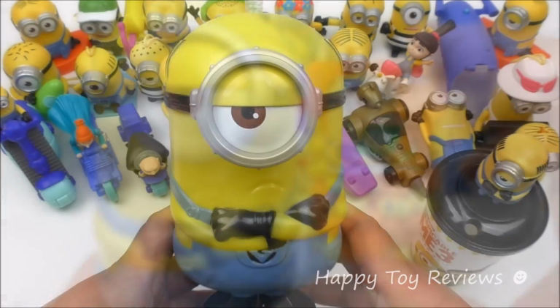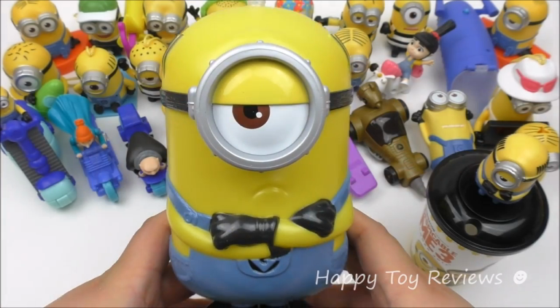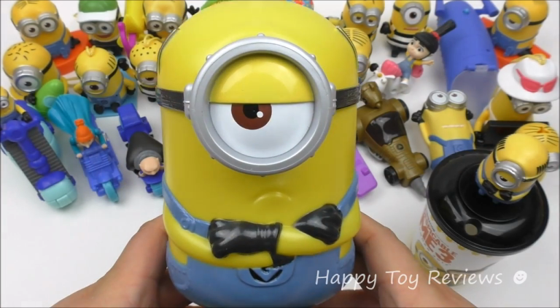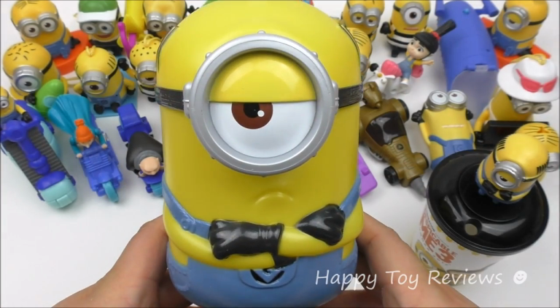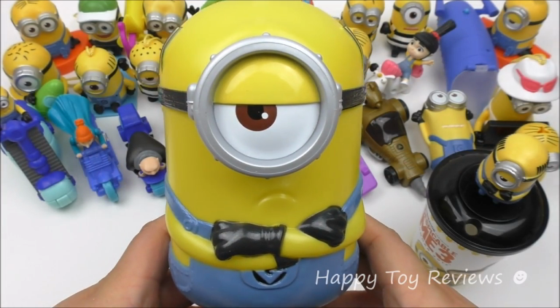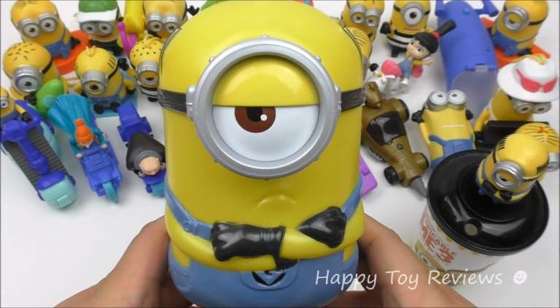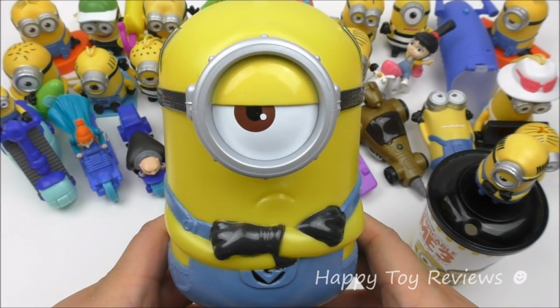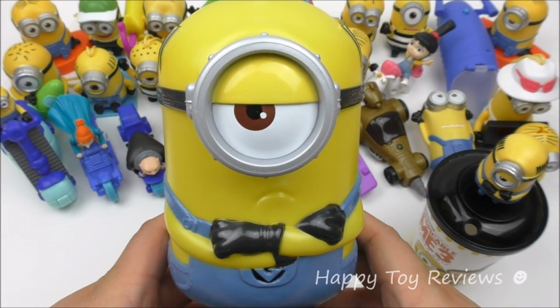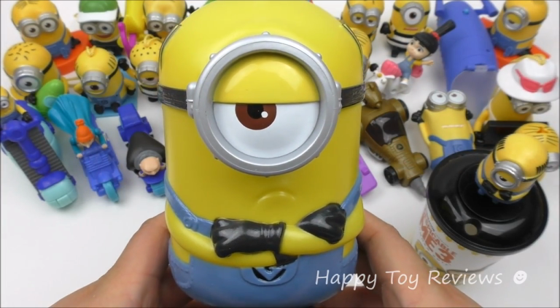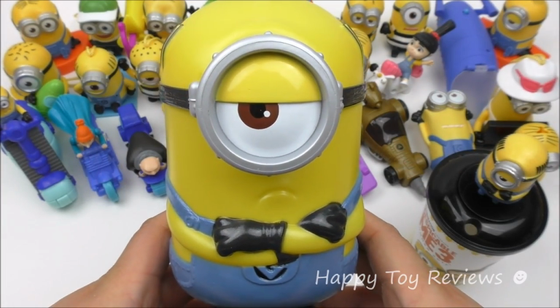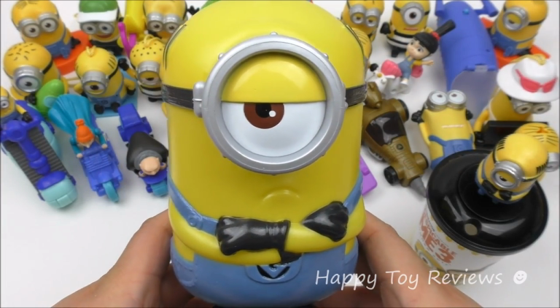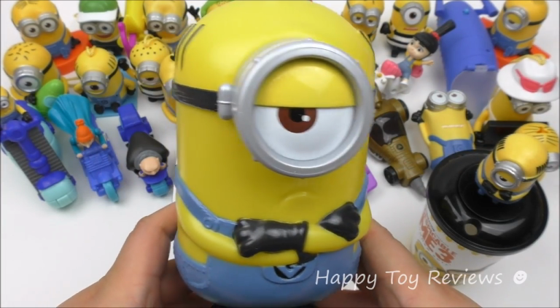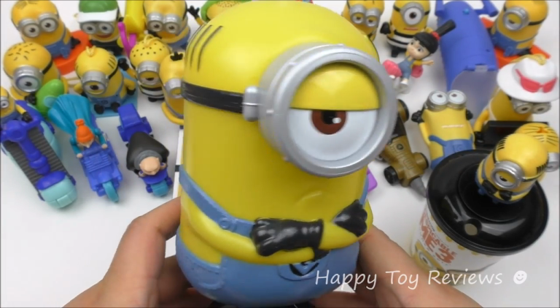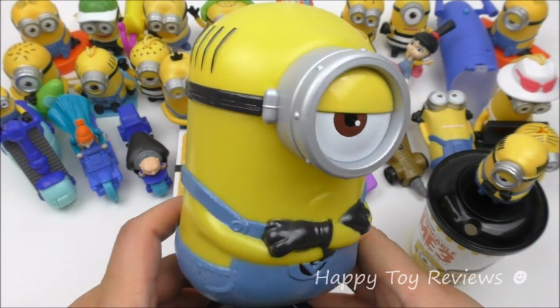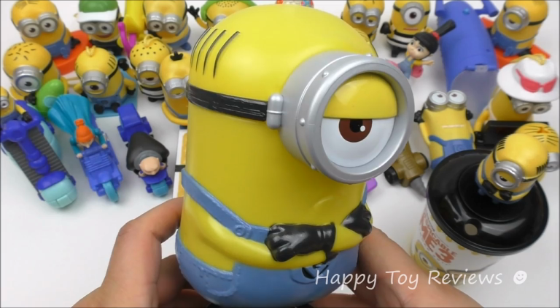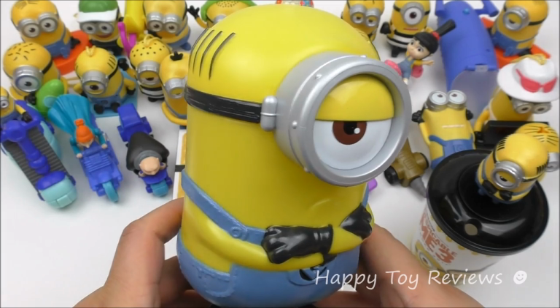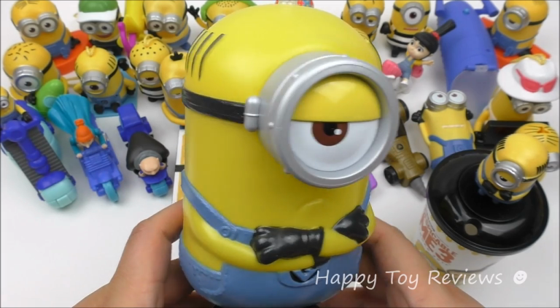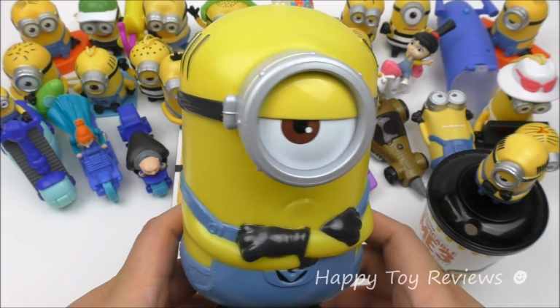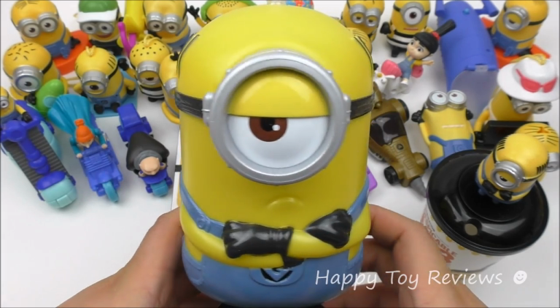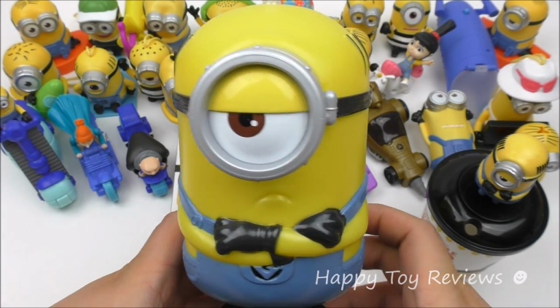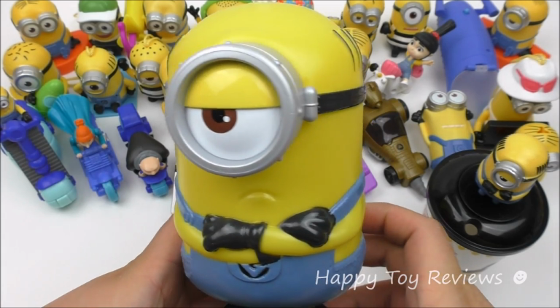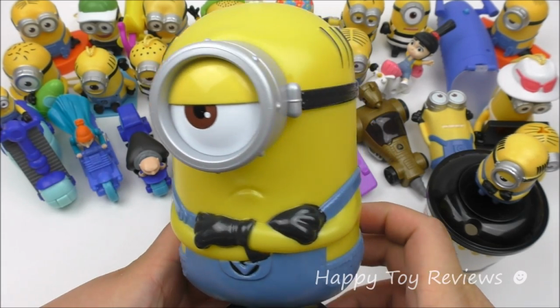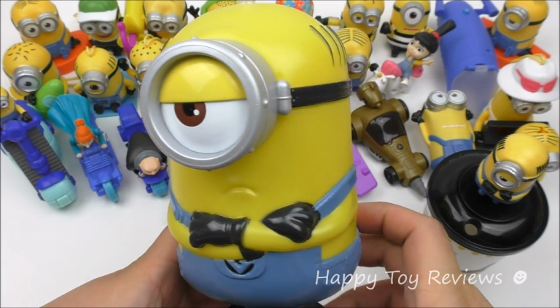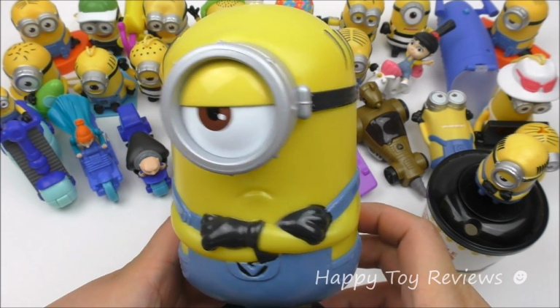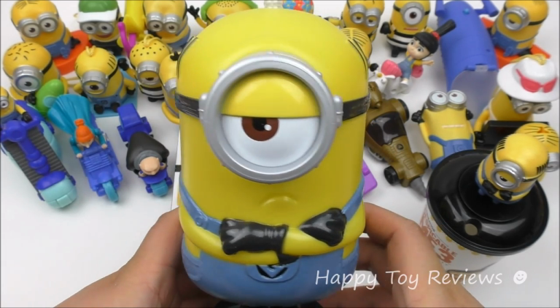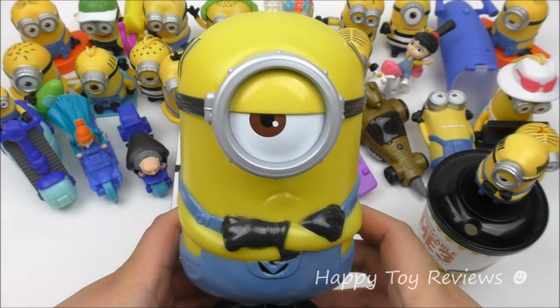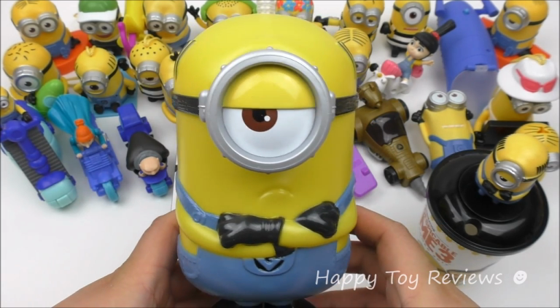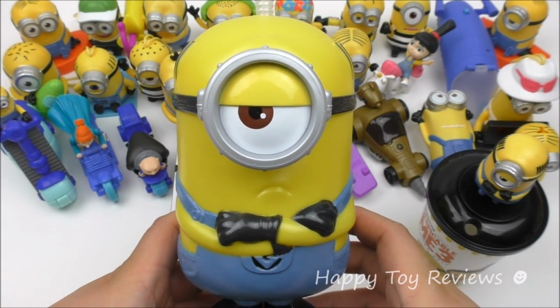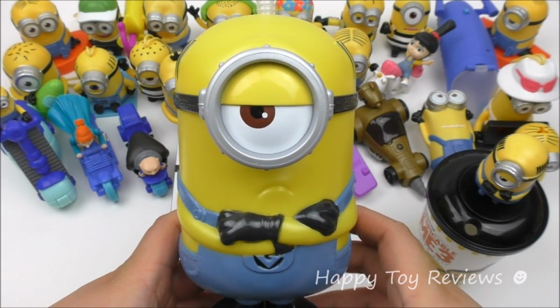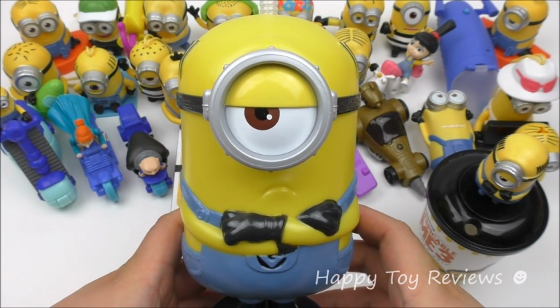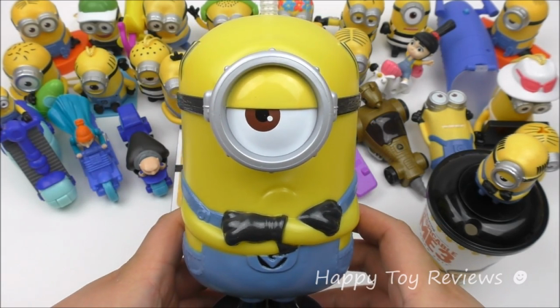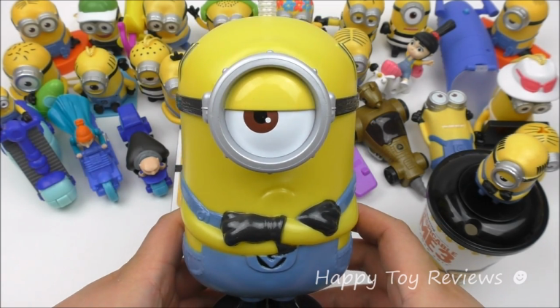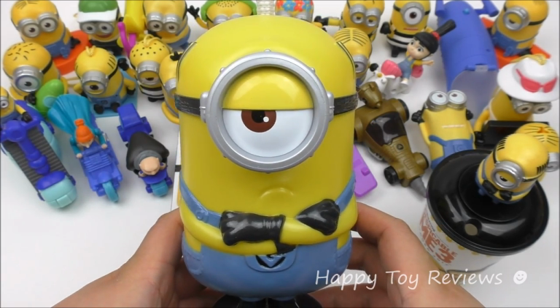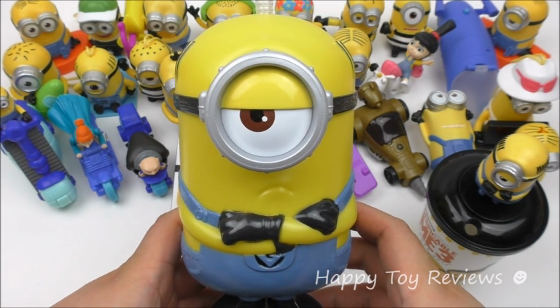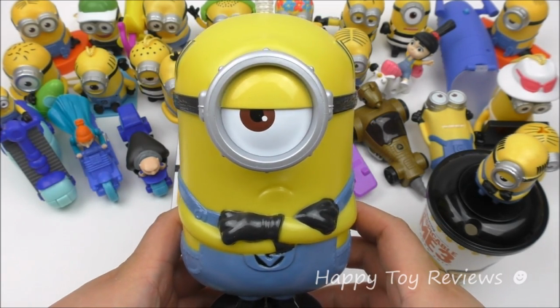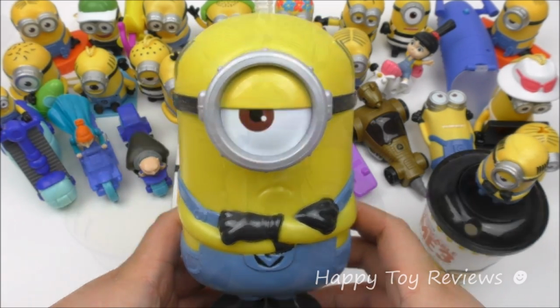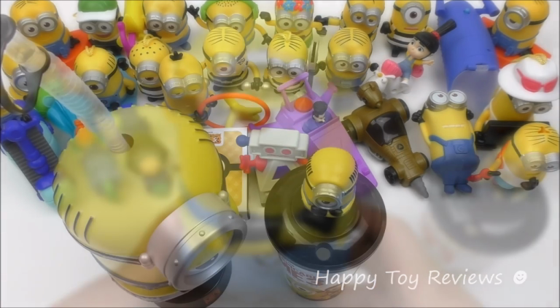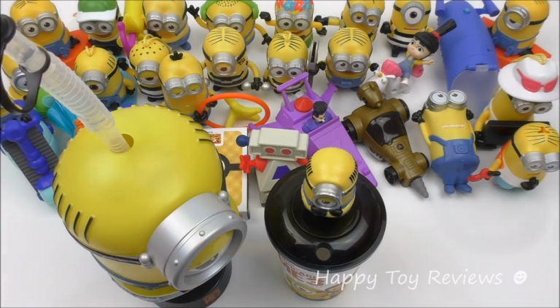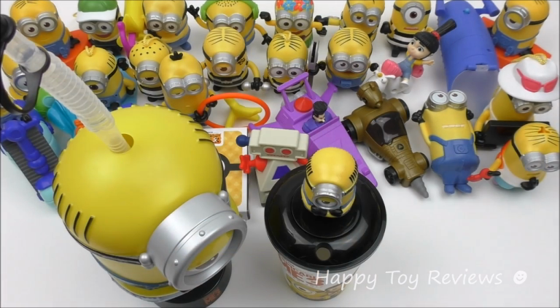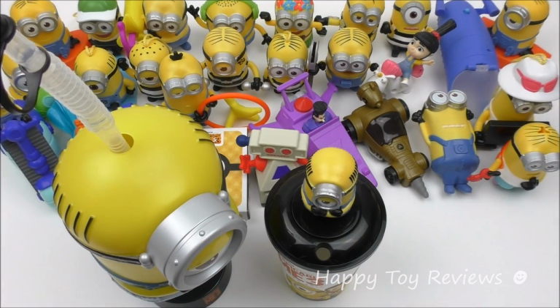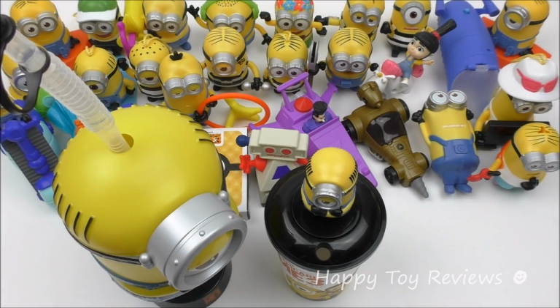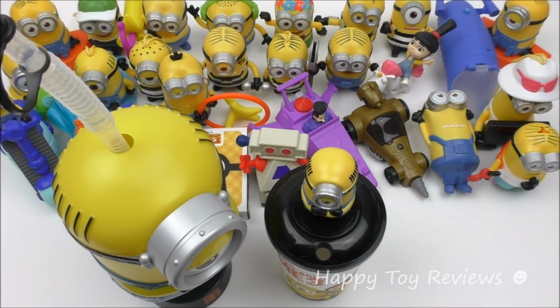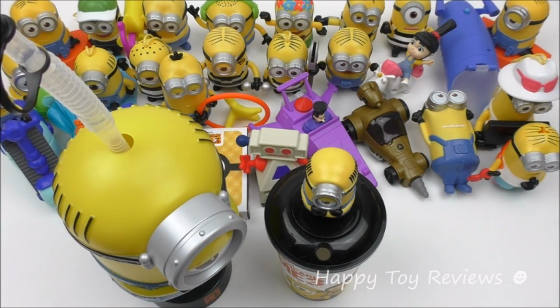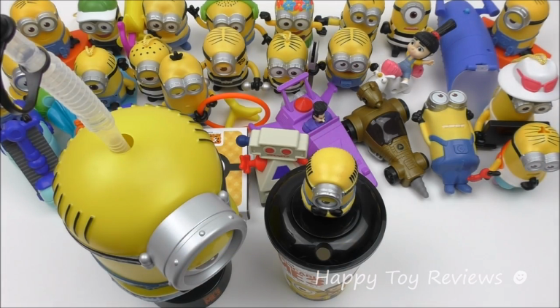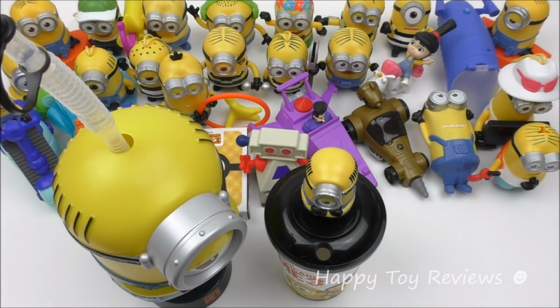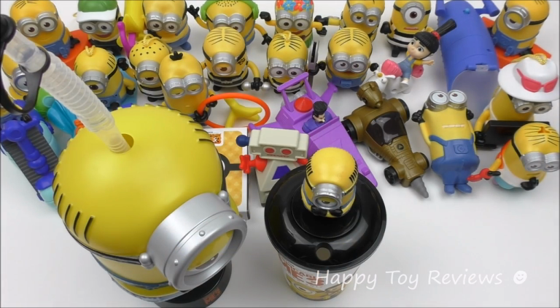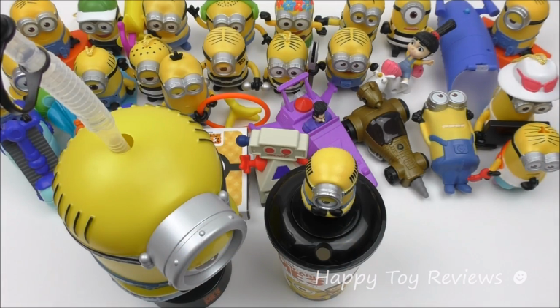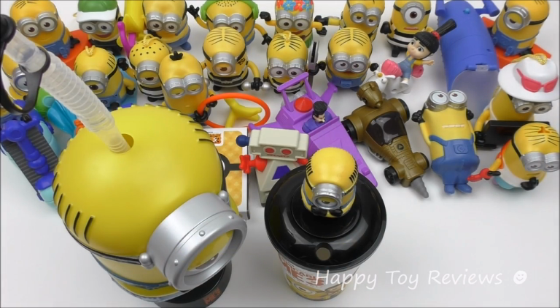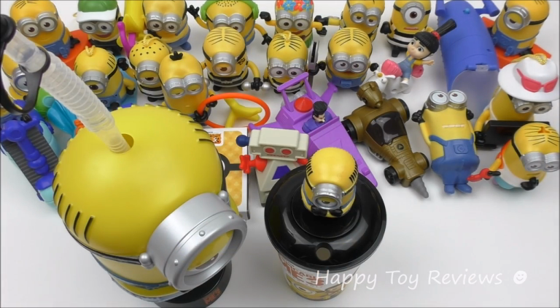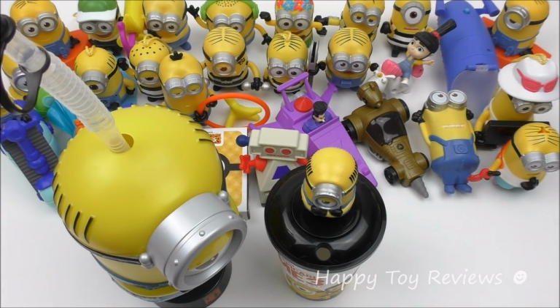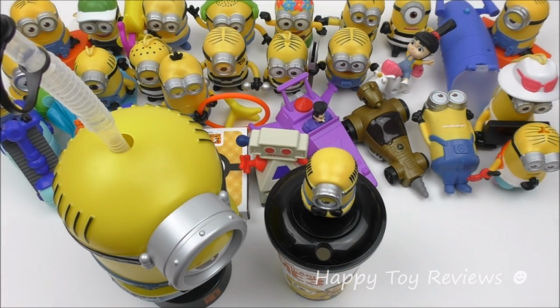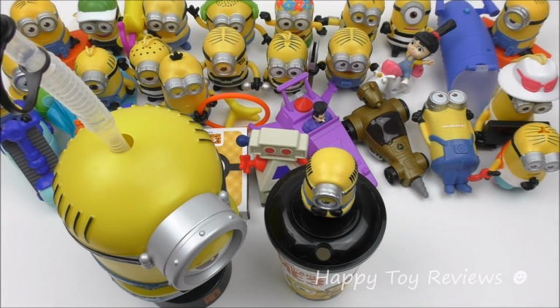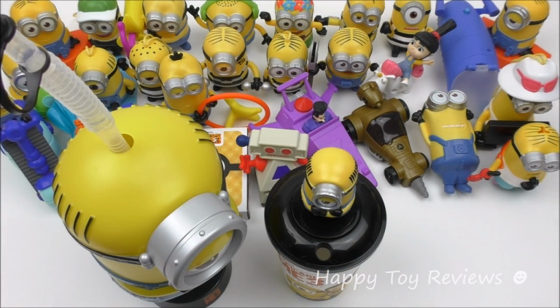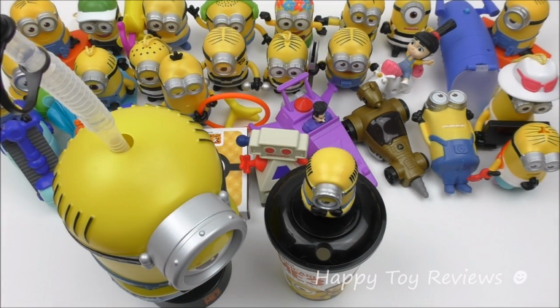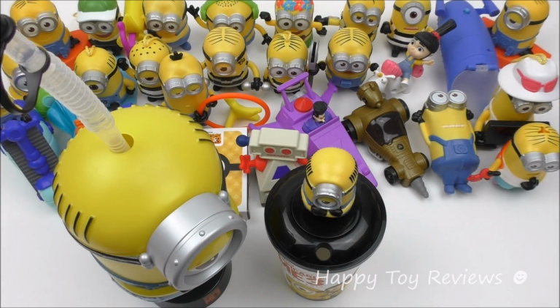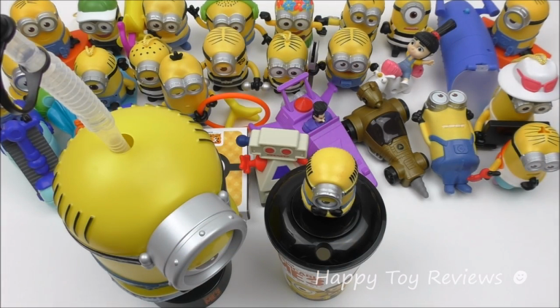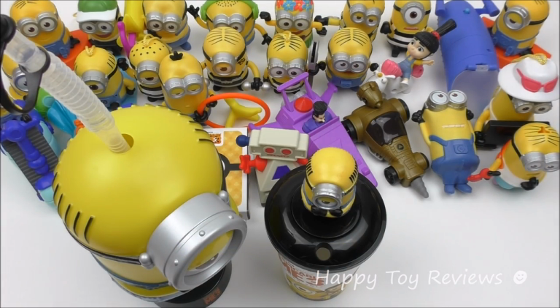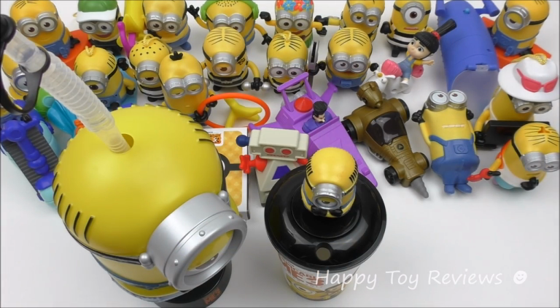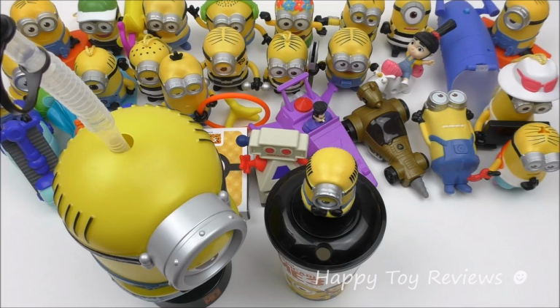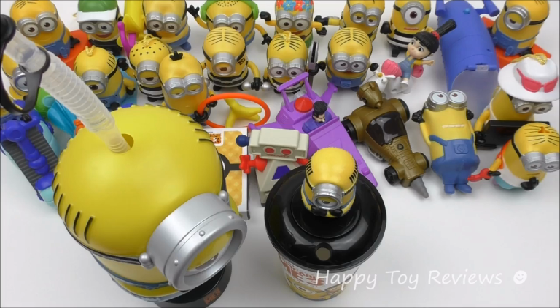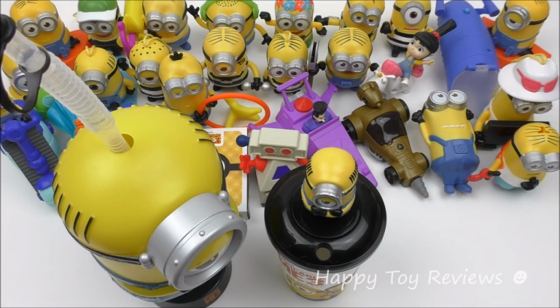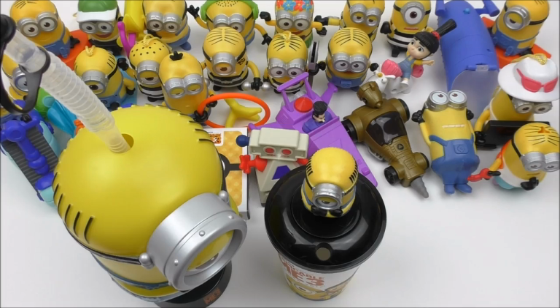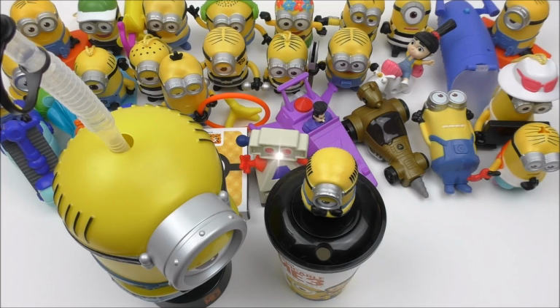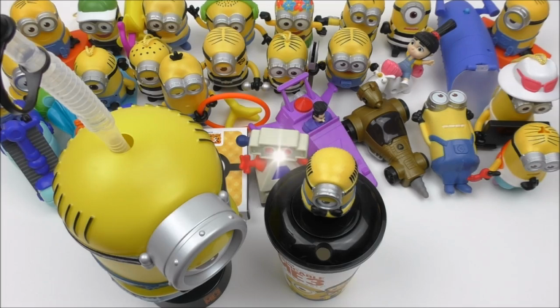So this cup is quite a lot of fun. You get to enjoy your favorite movie while sipping away with Mel. We have quite a few more Mel toys, and we'll review the whole Mel collection shortly.